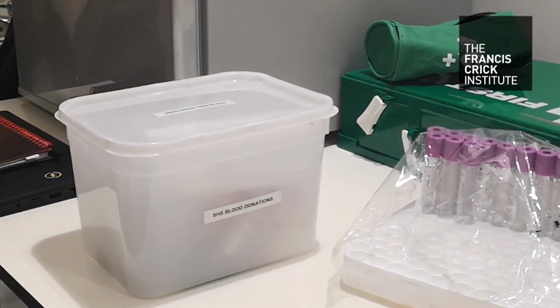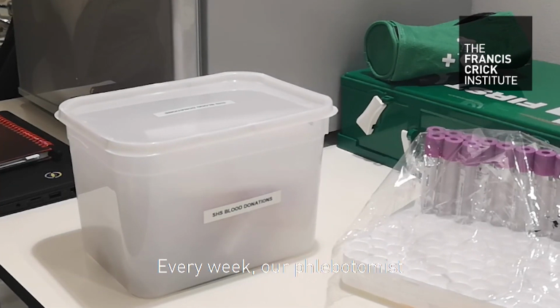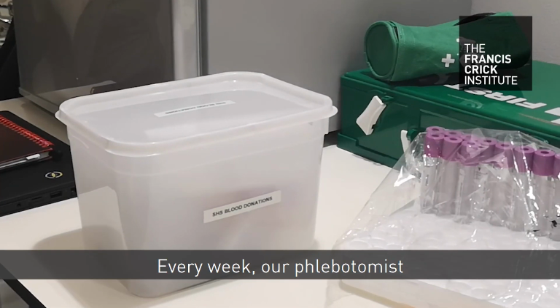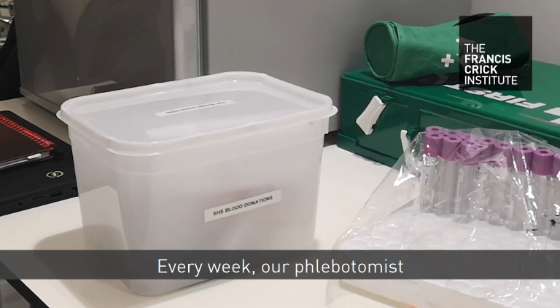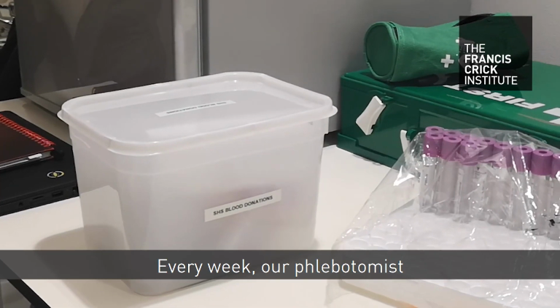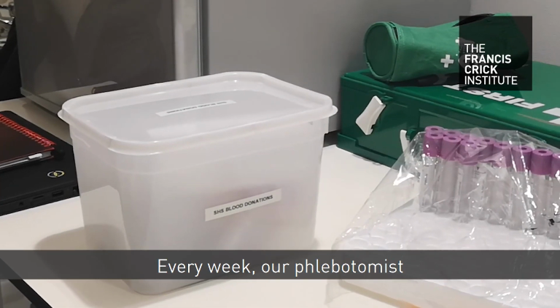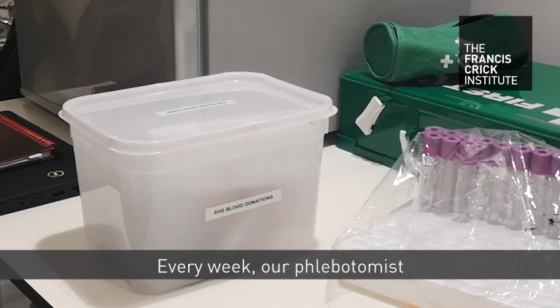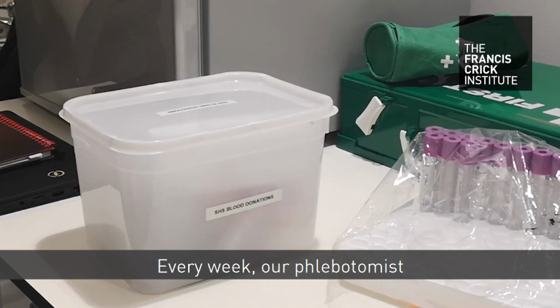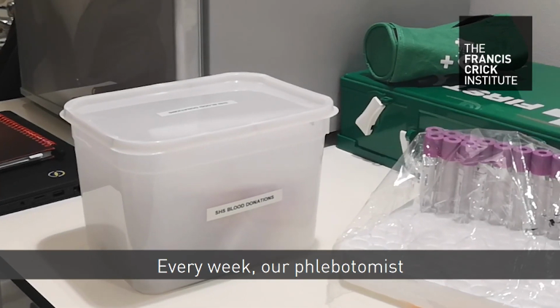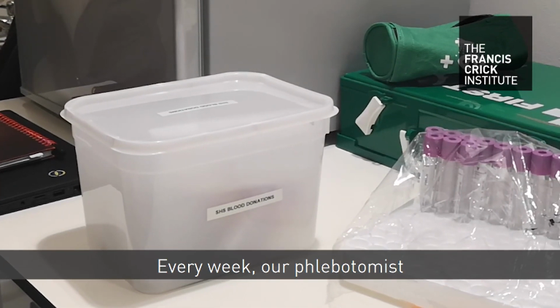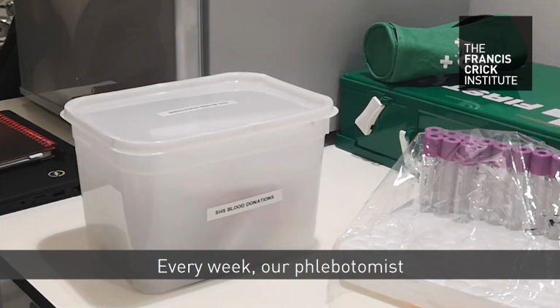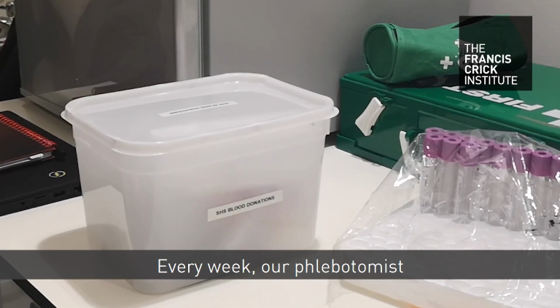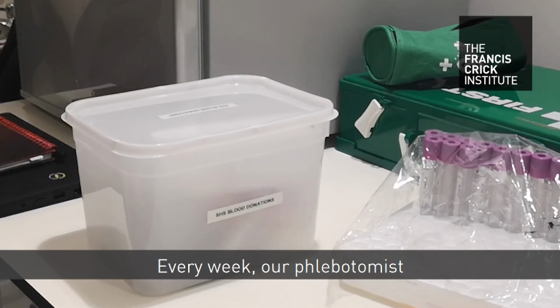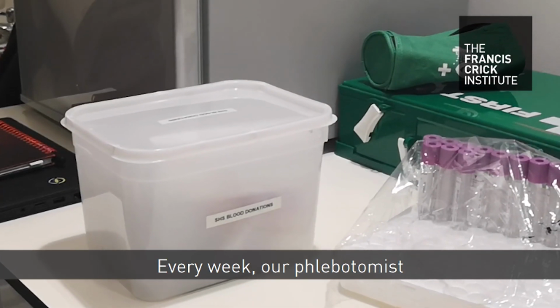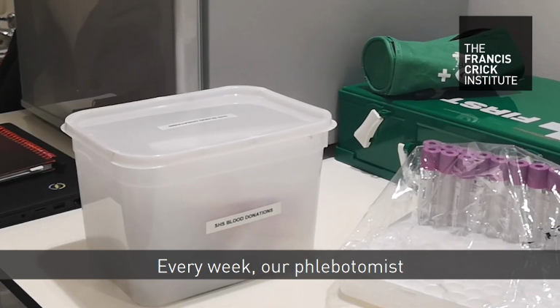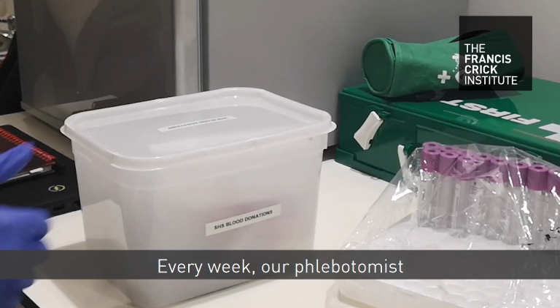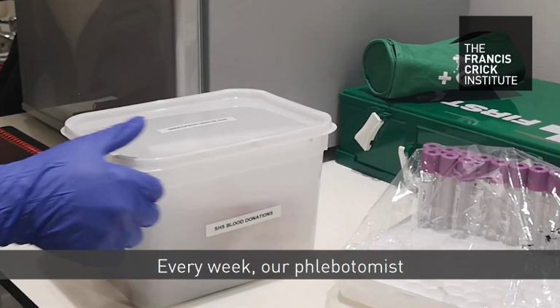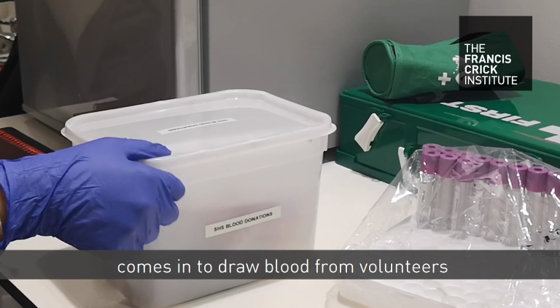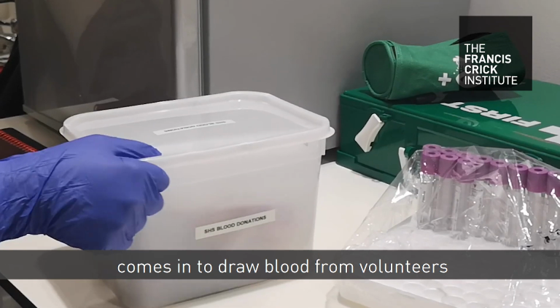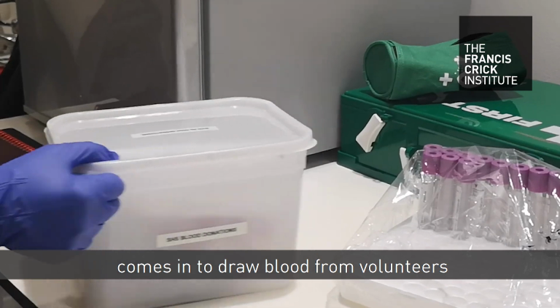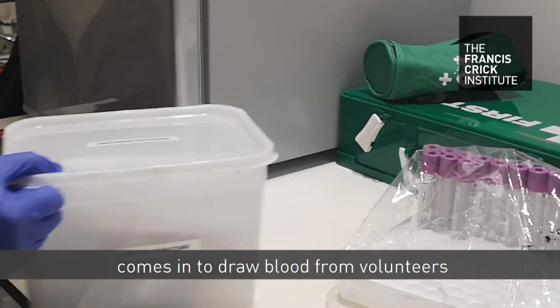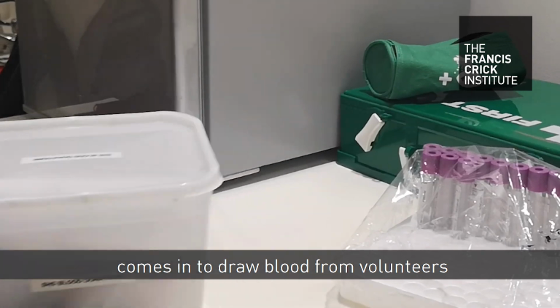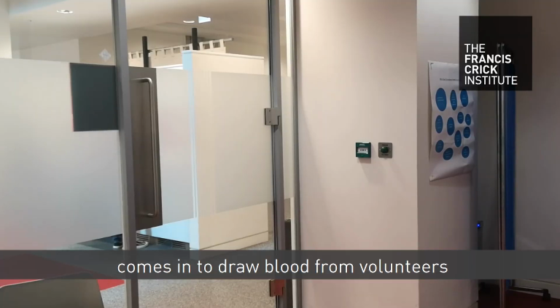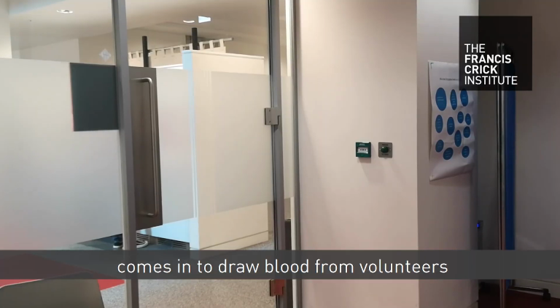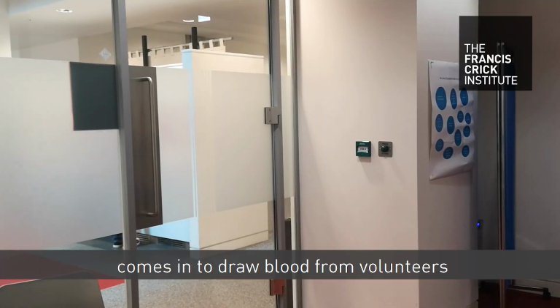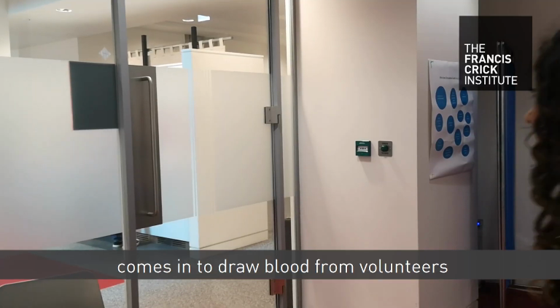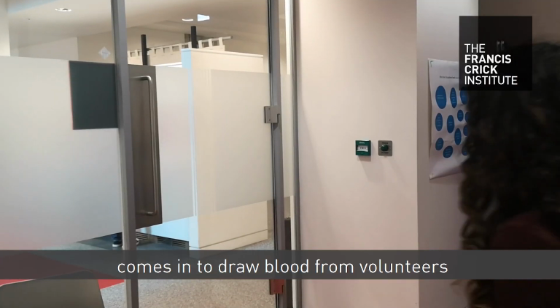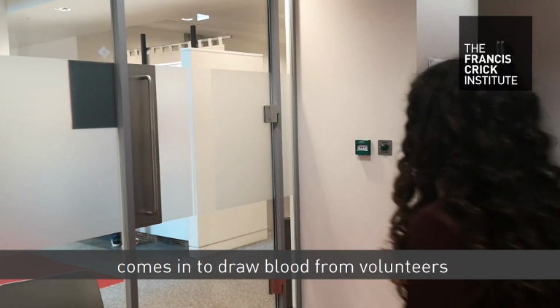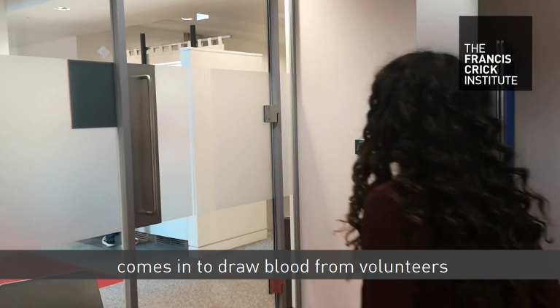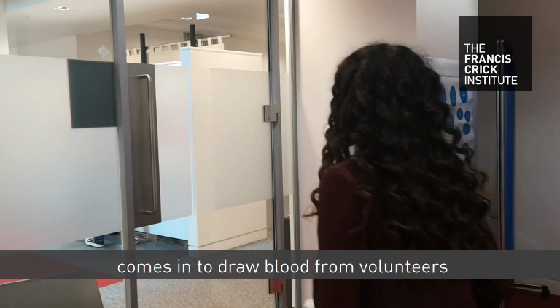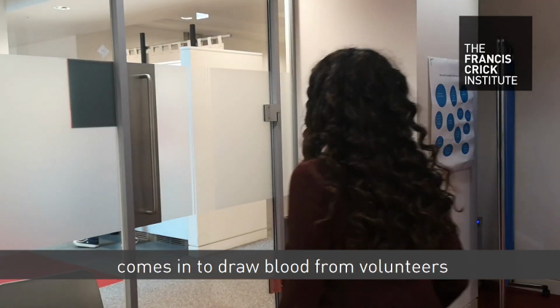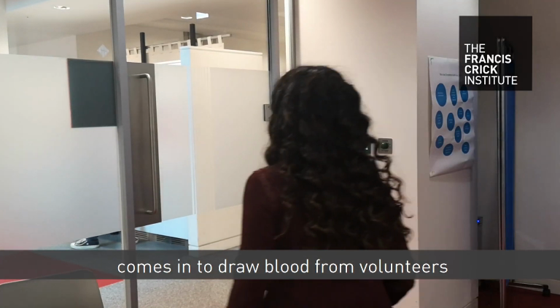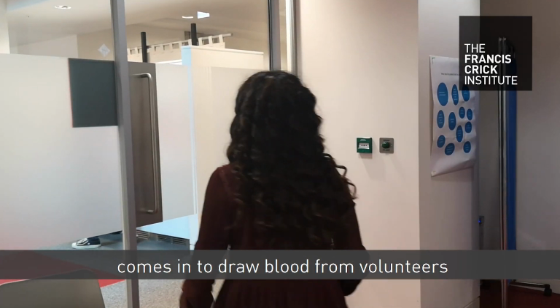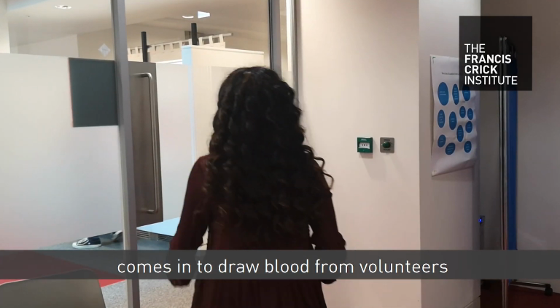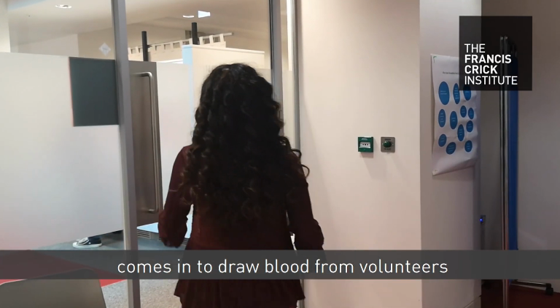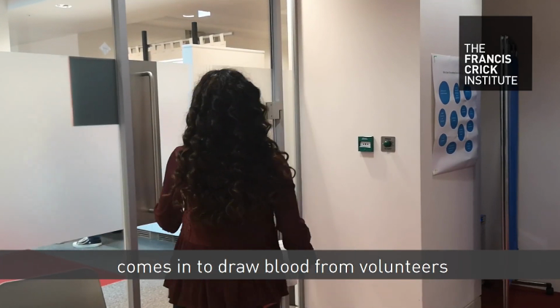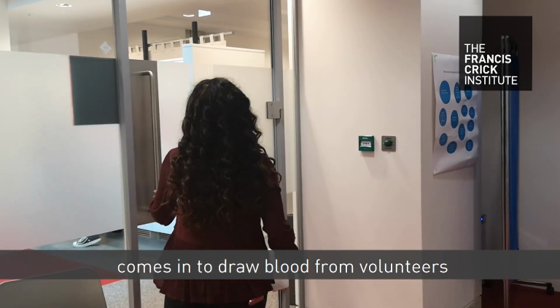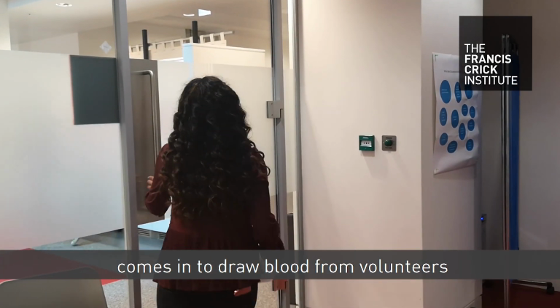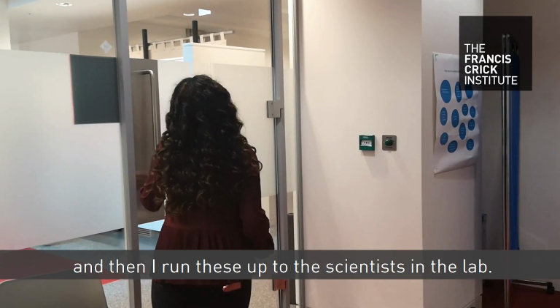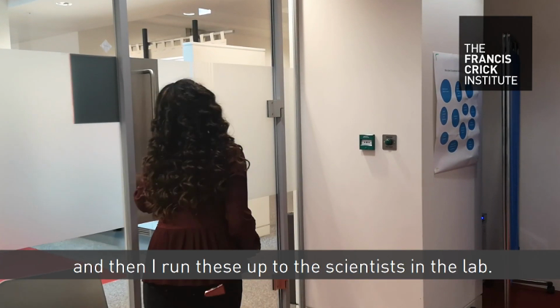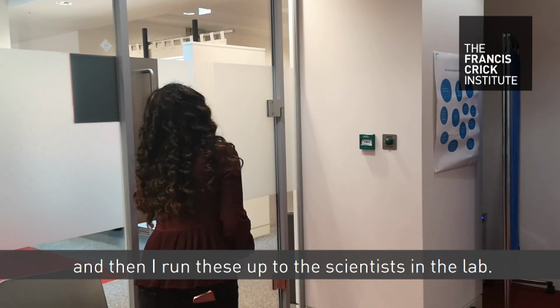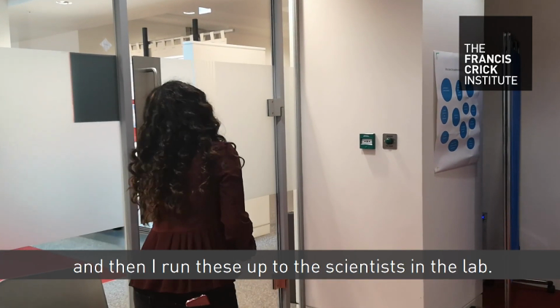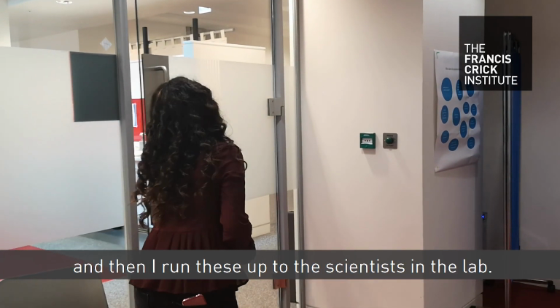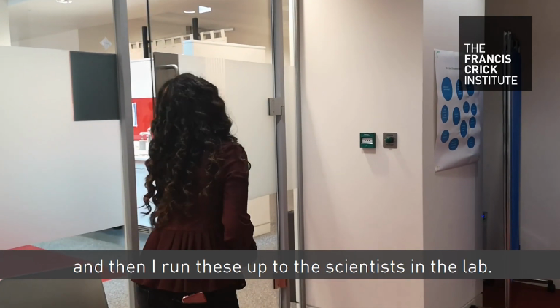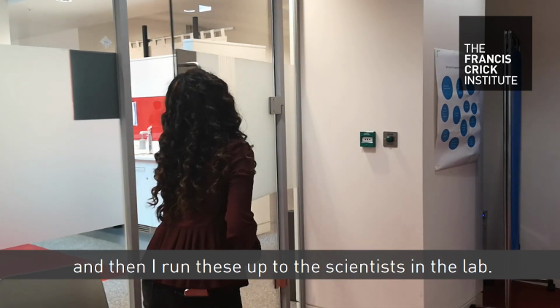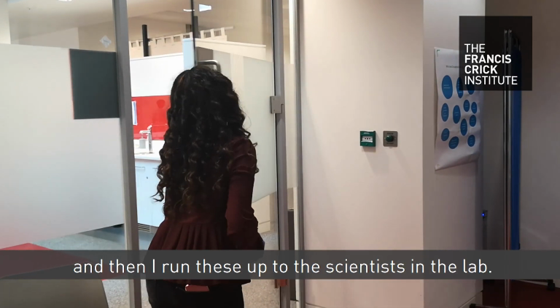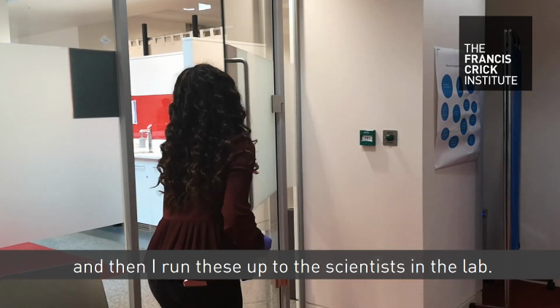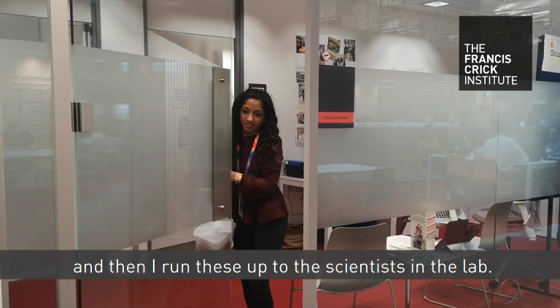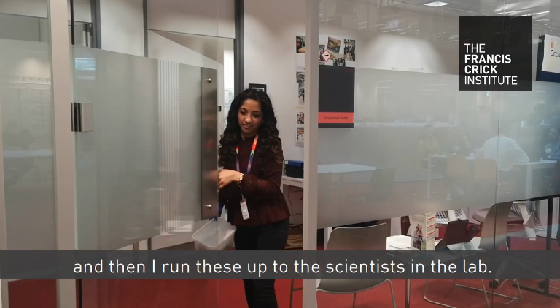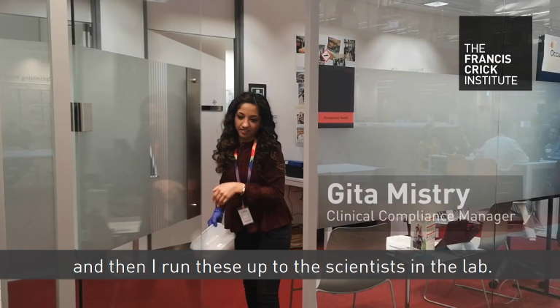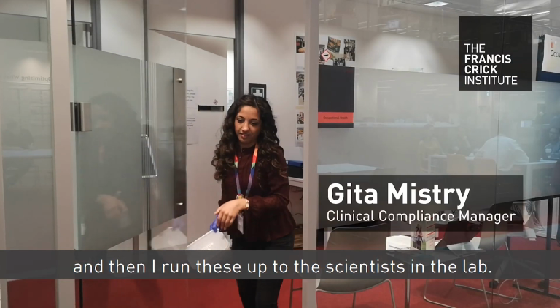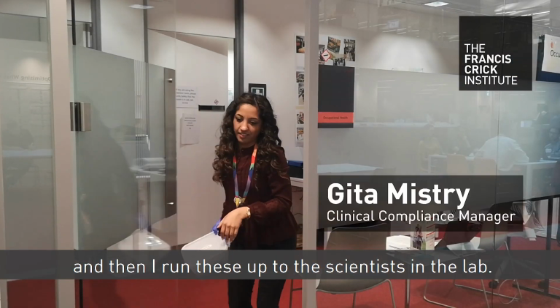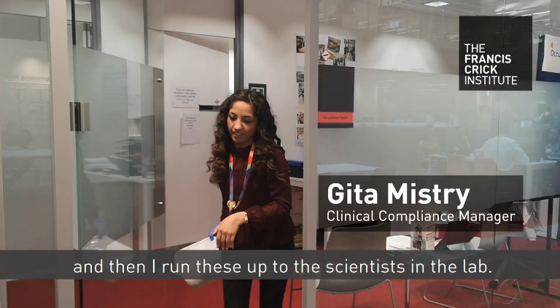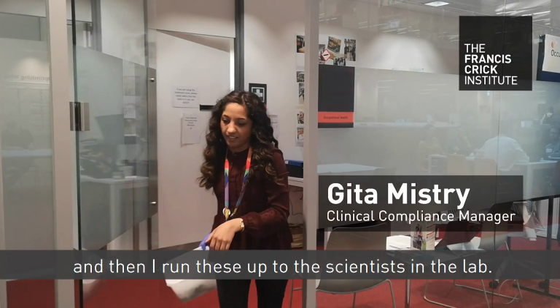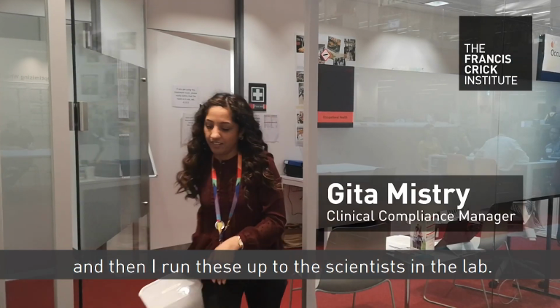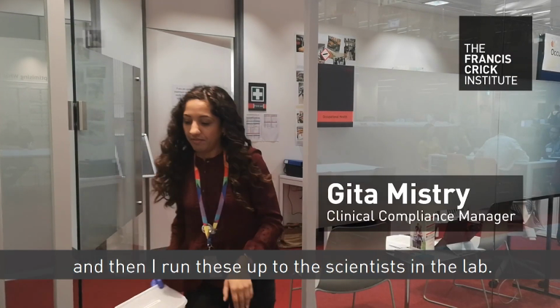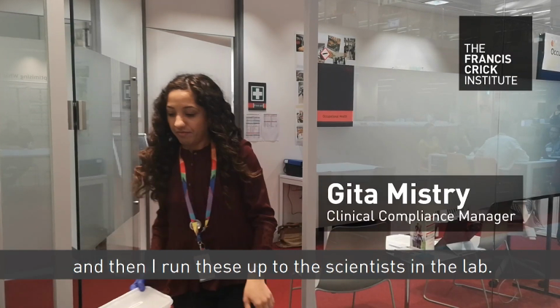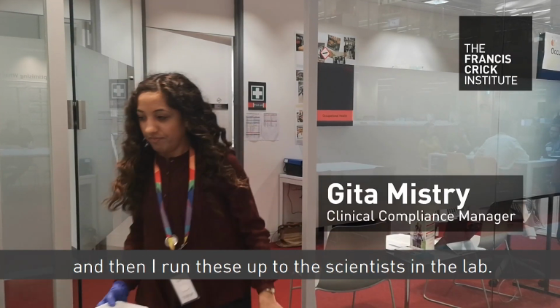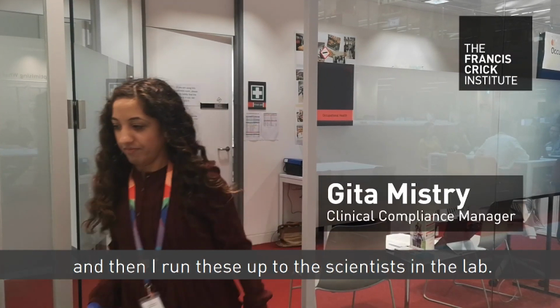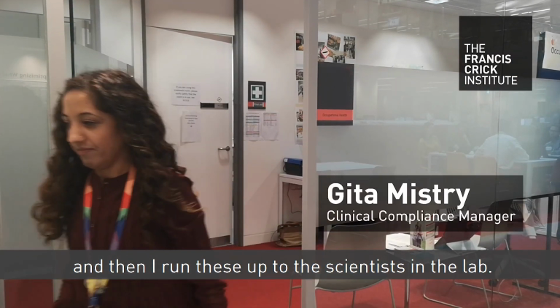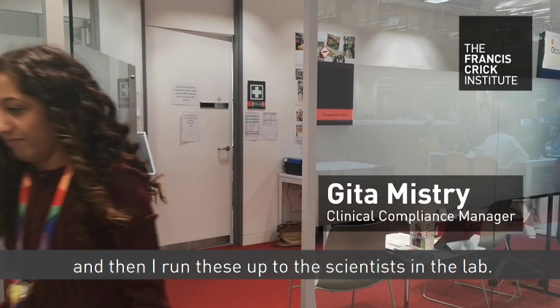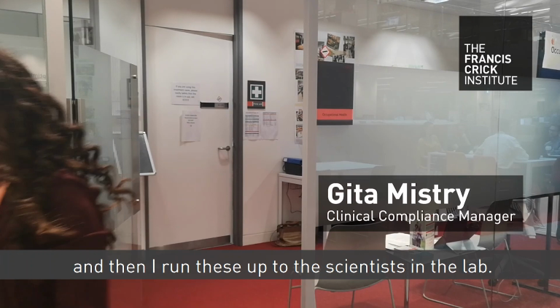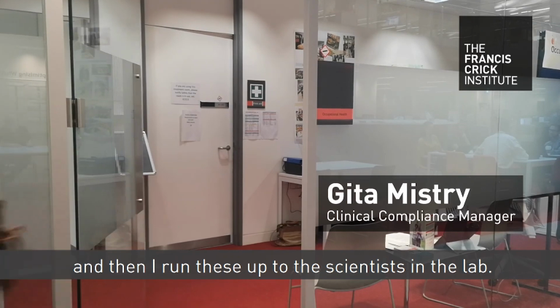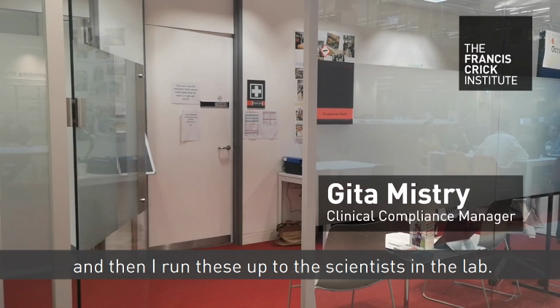Every week our phlebotomist comes in to draw blood from volunteers and then I run these up to the scientists in the lab.